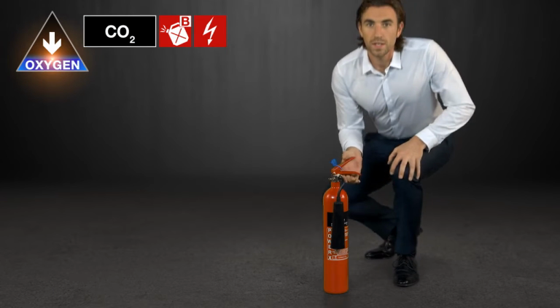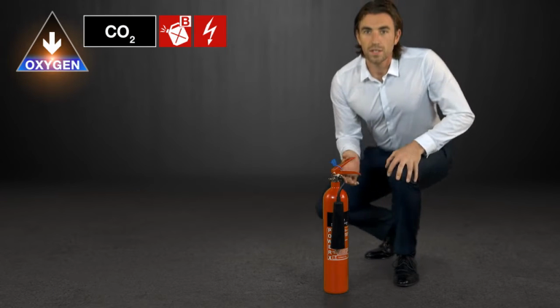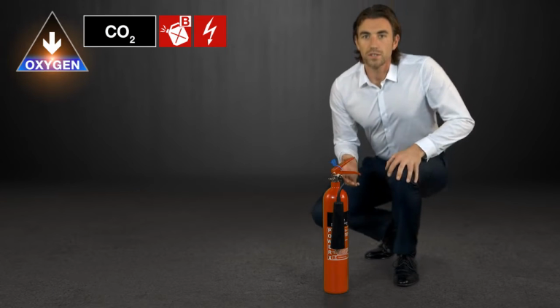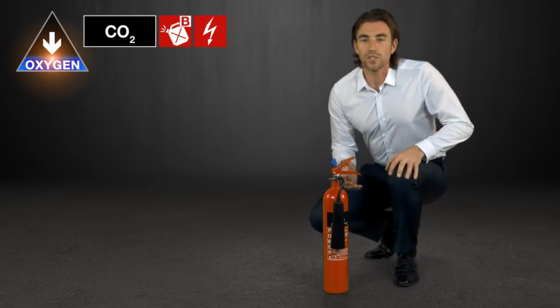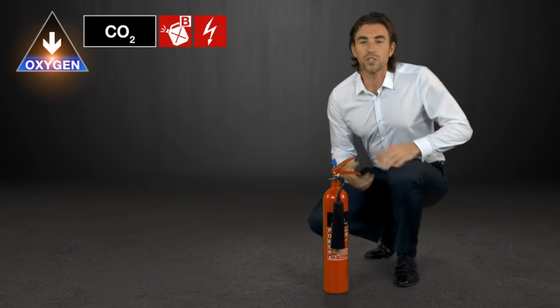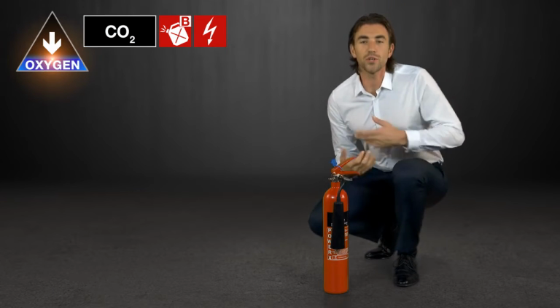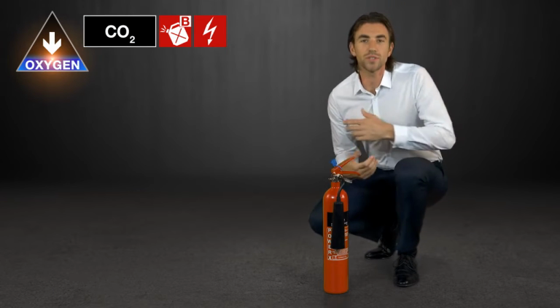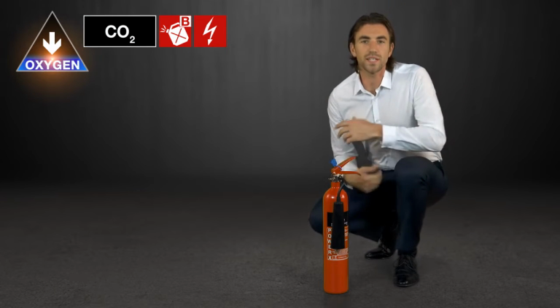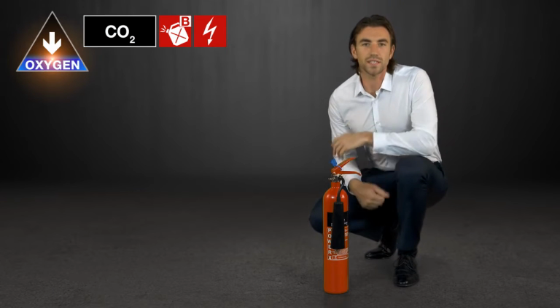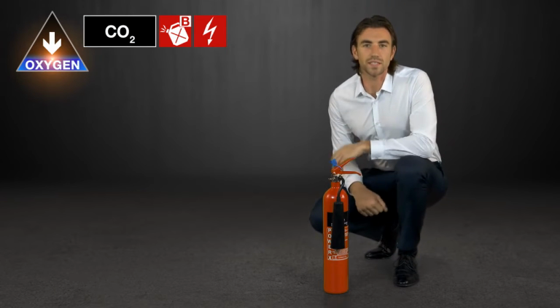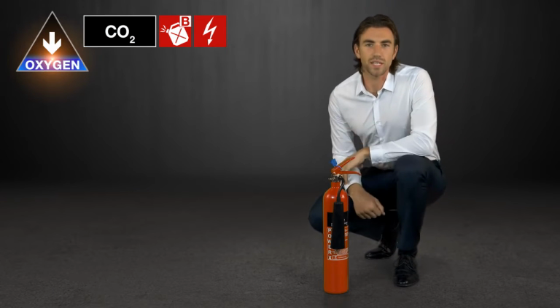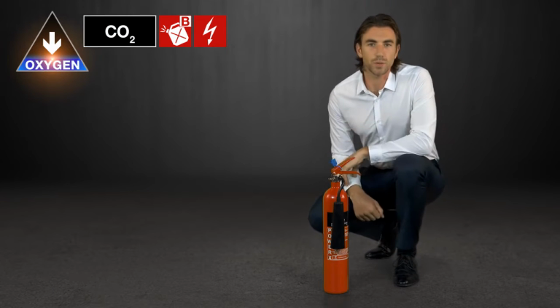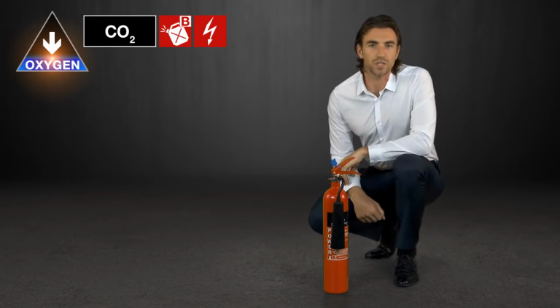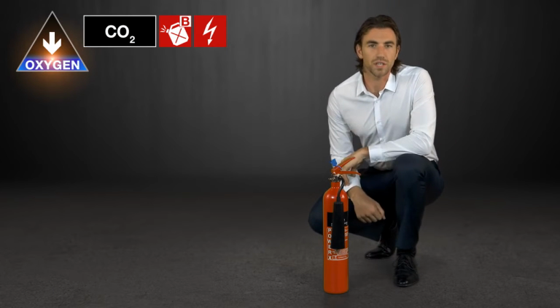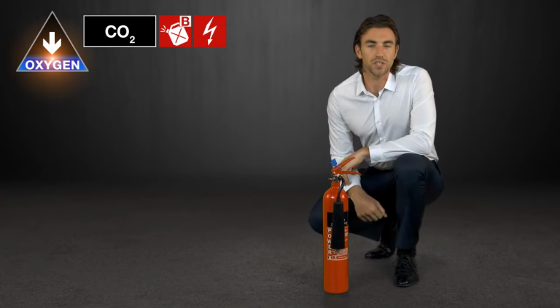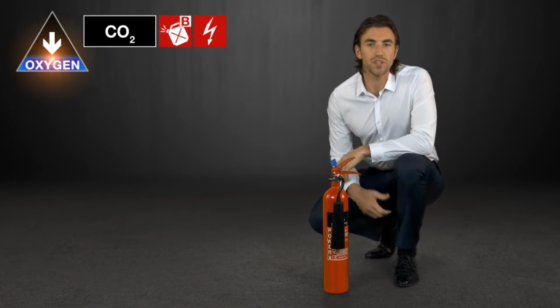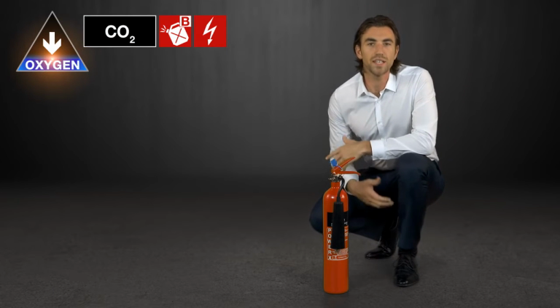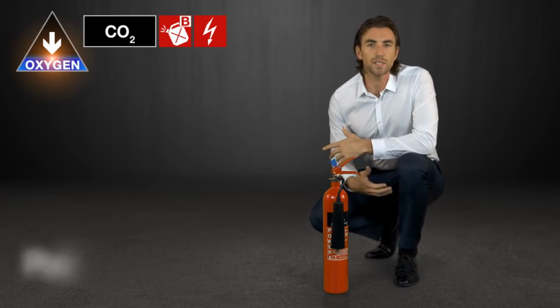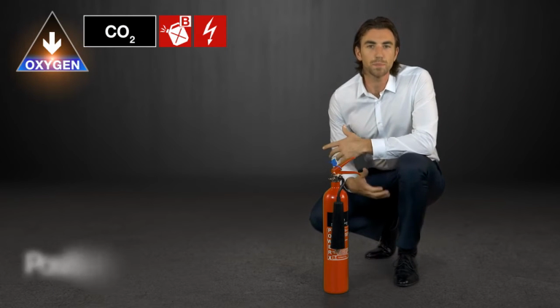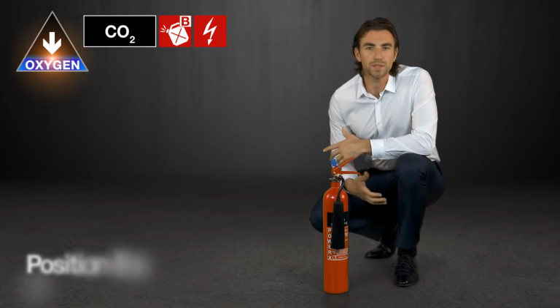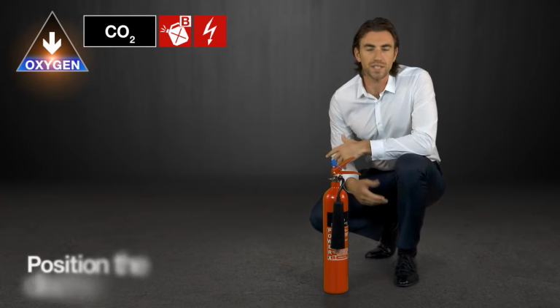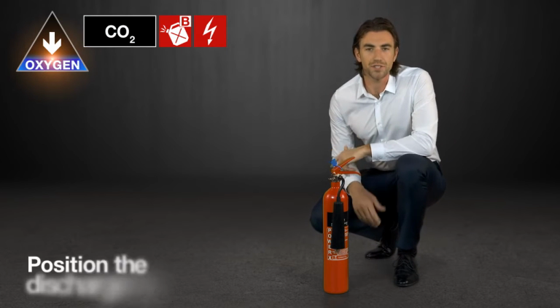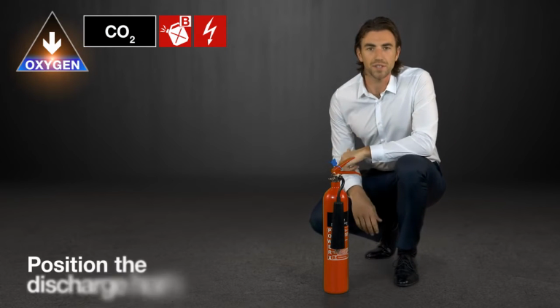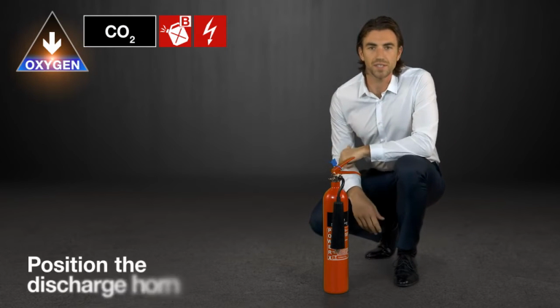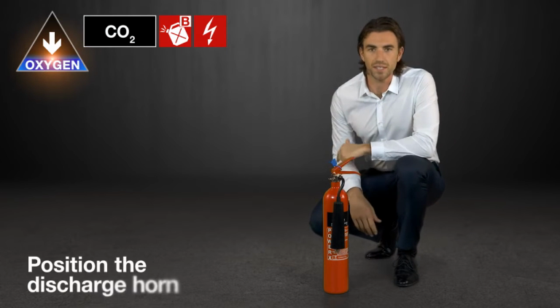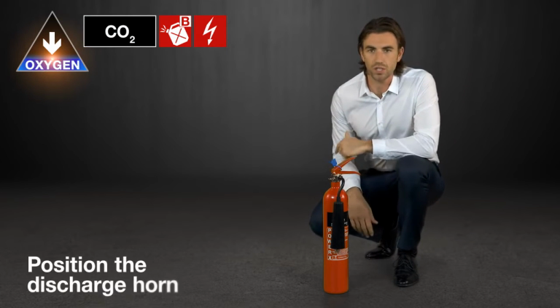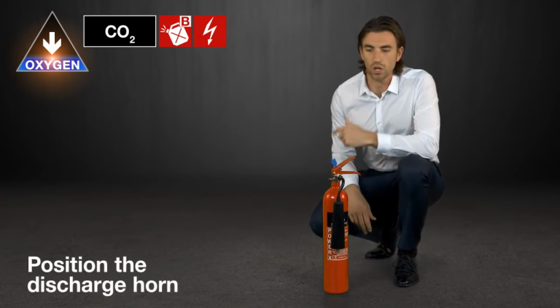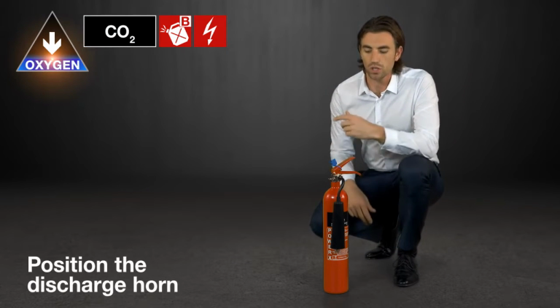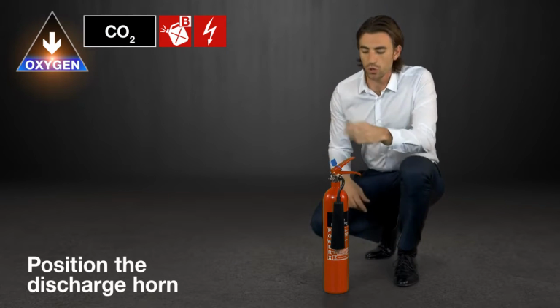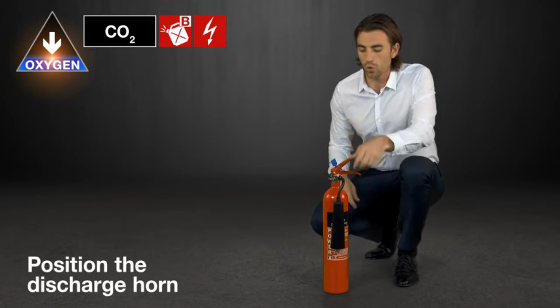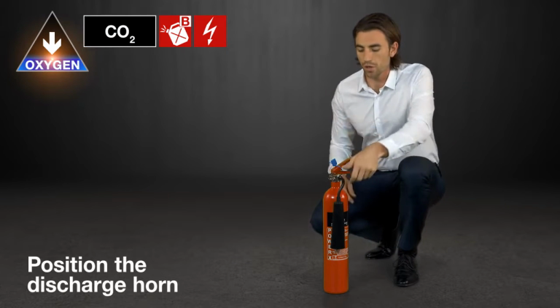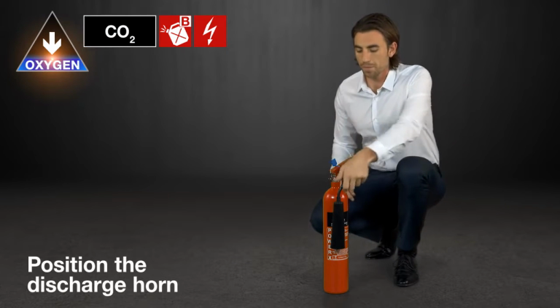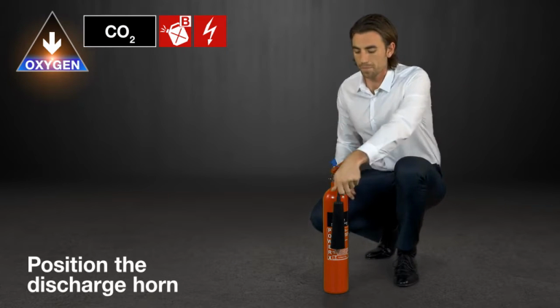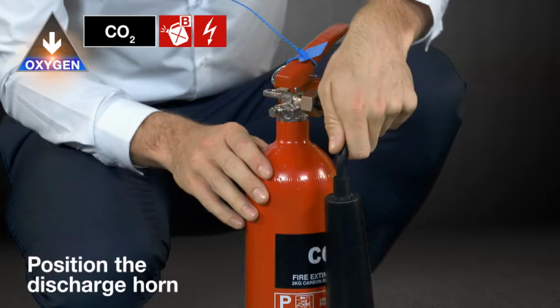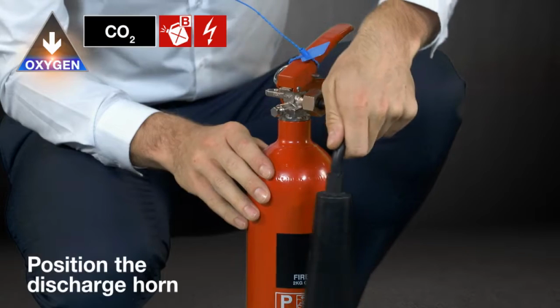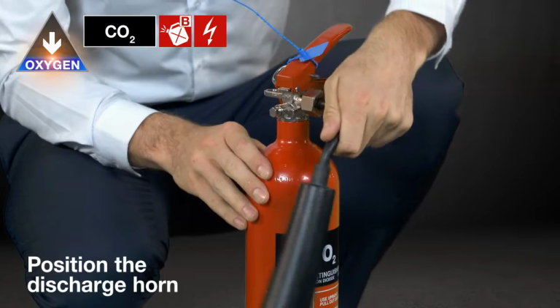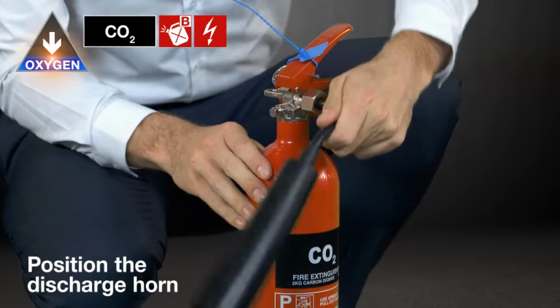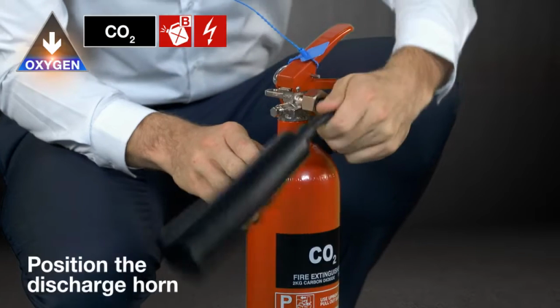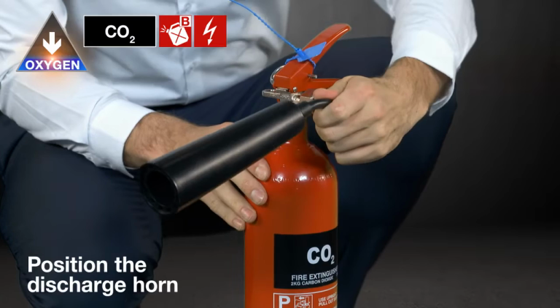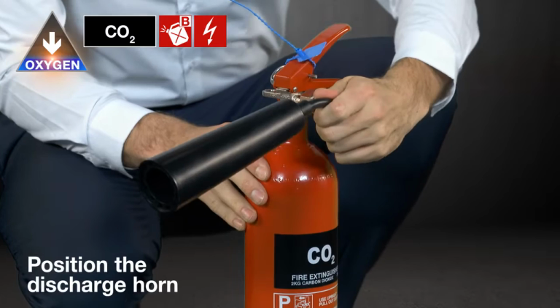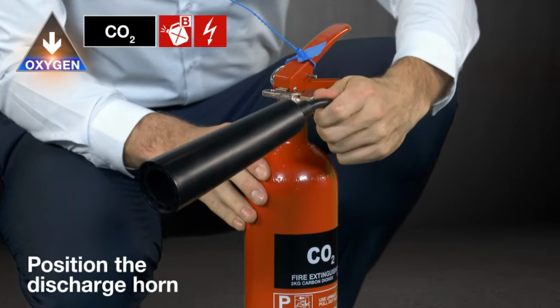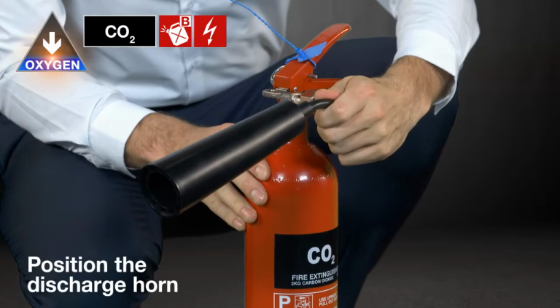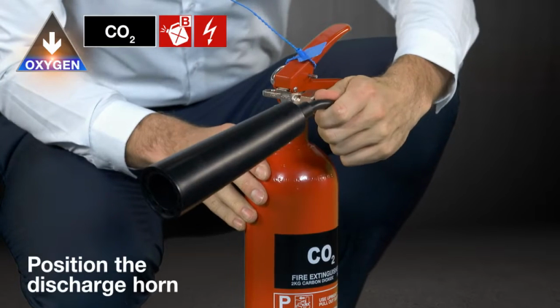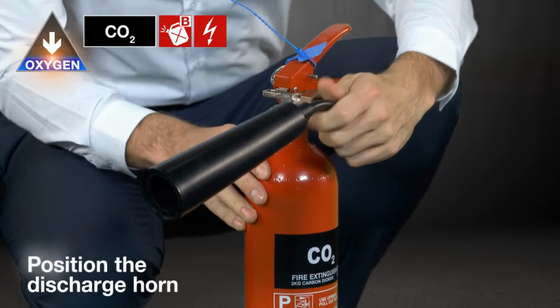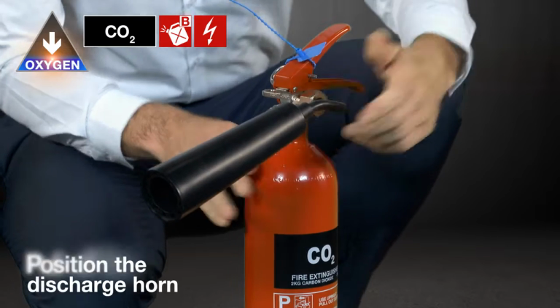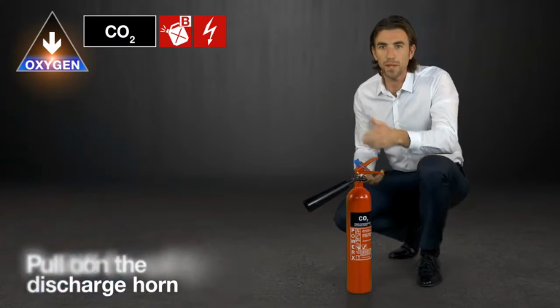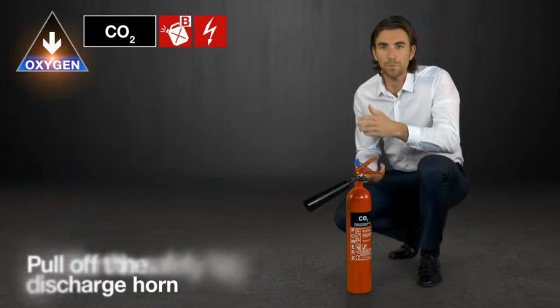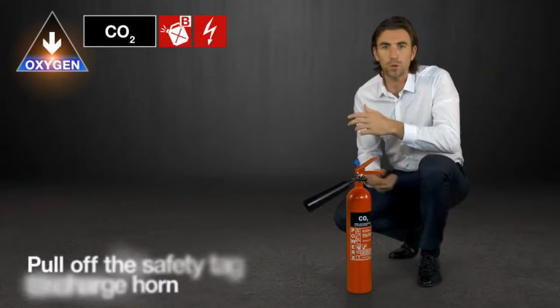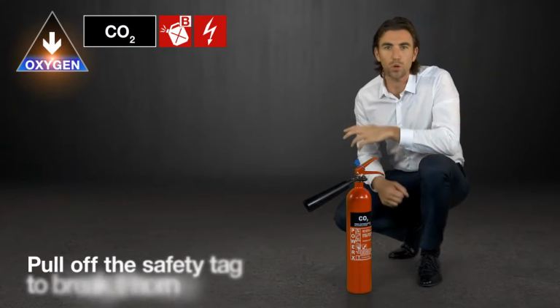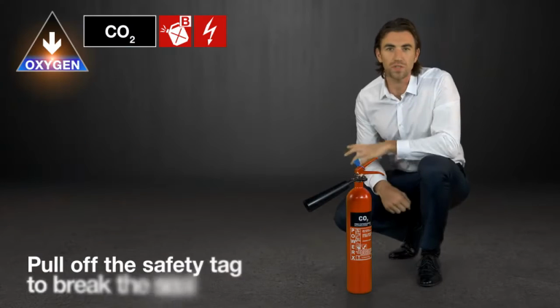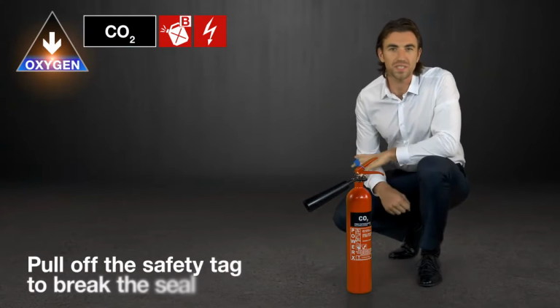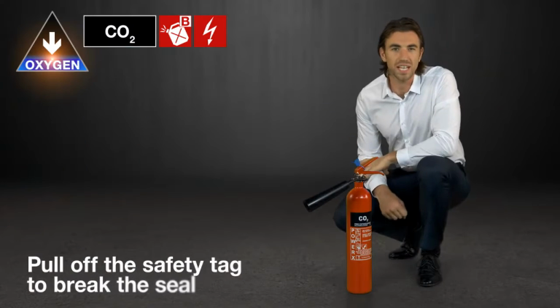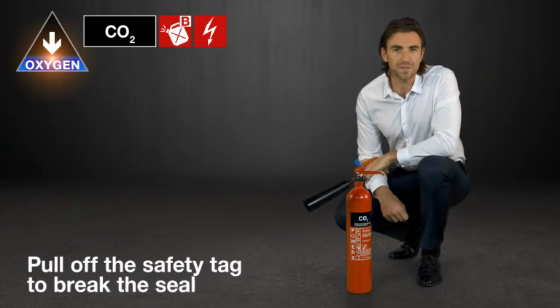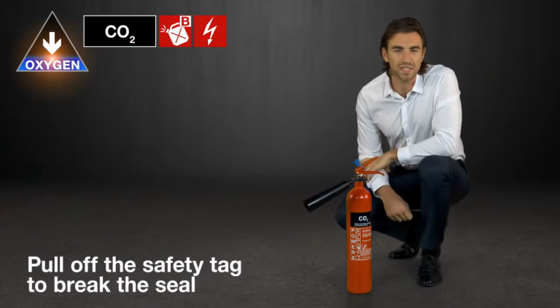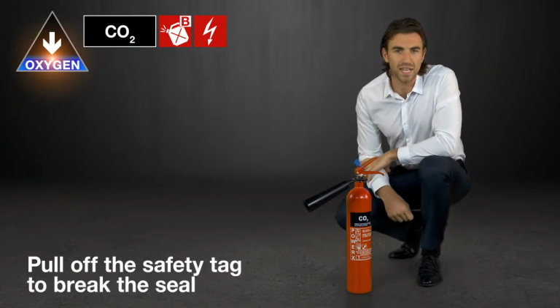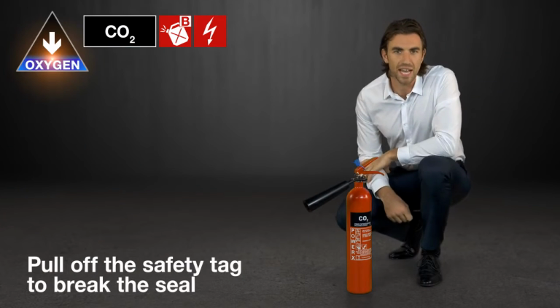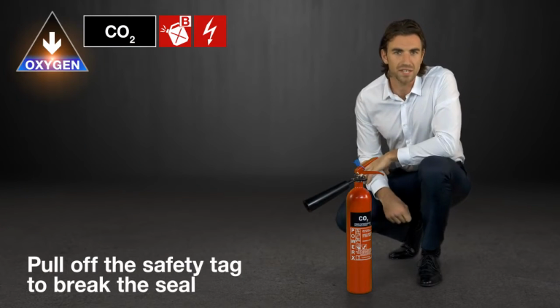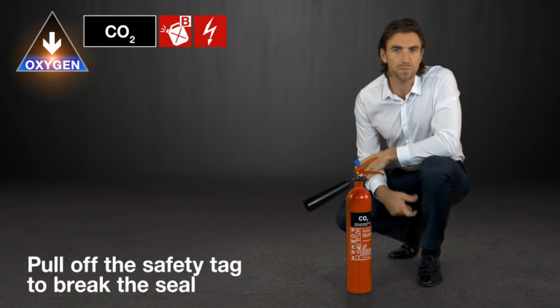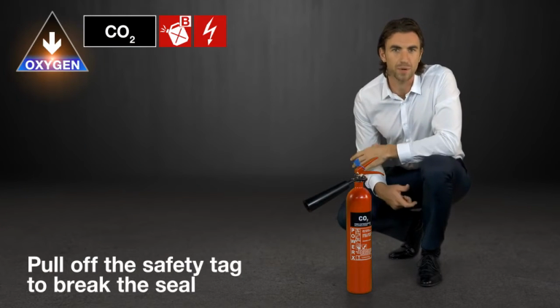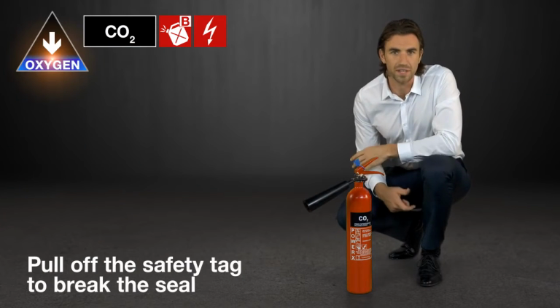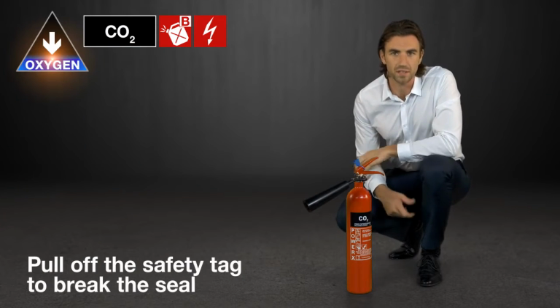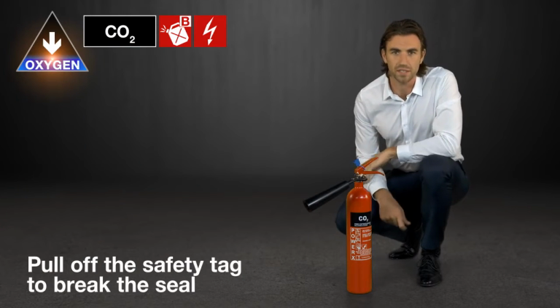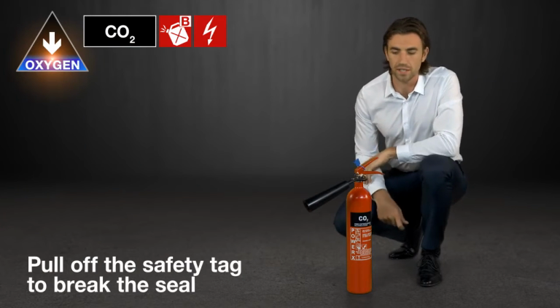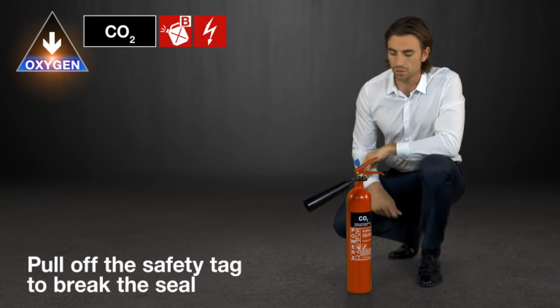To use the extinguisher you need to position the discharge horn and then pull off the safety tag to break the seal.